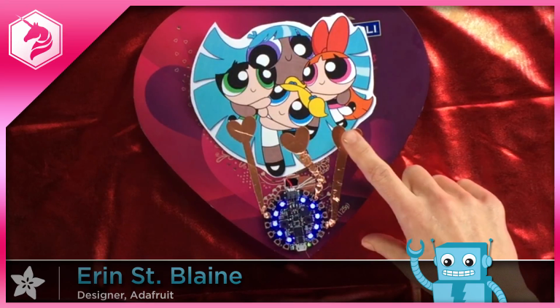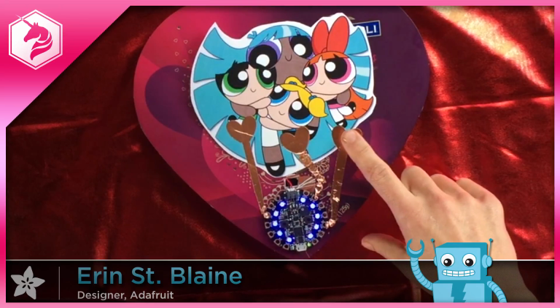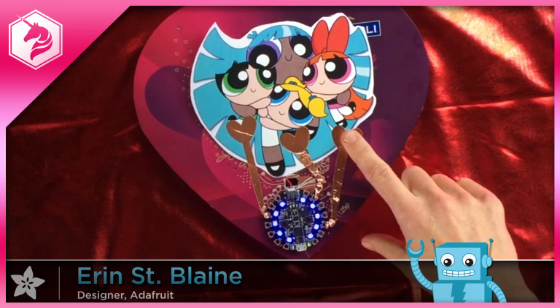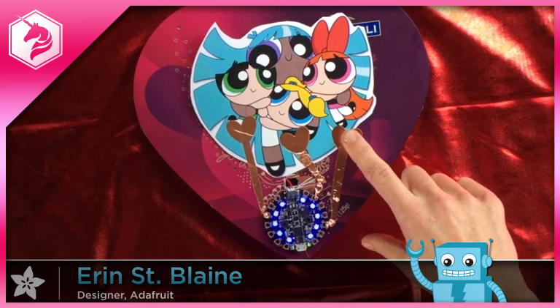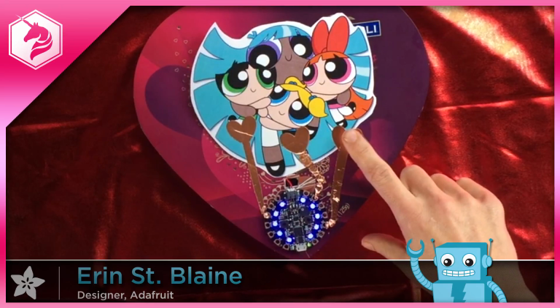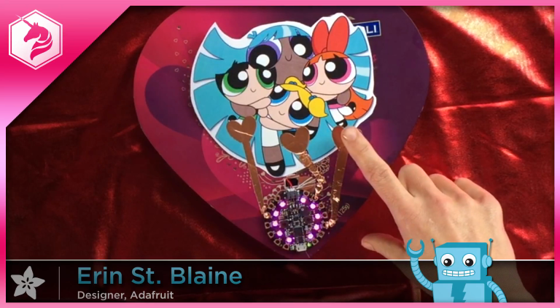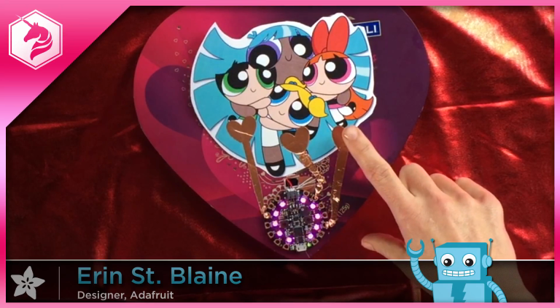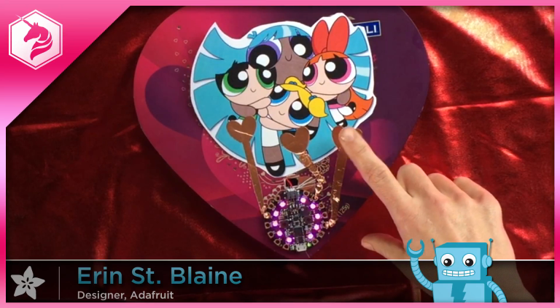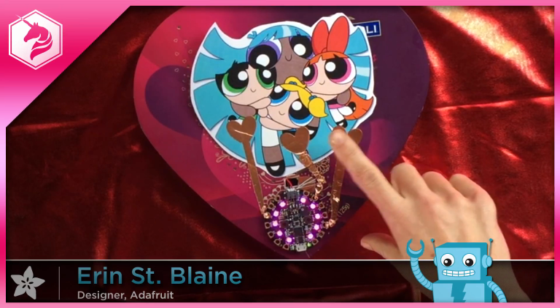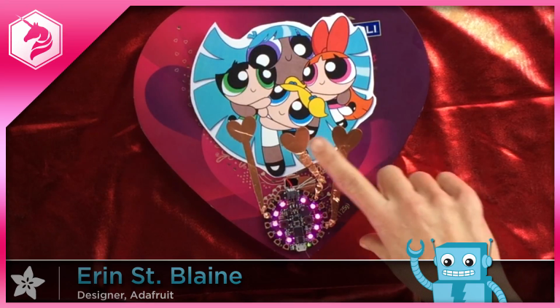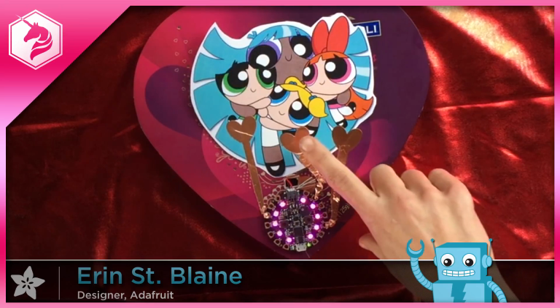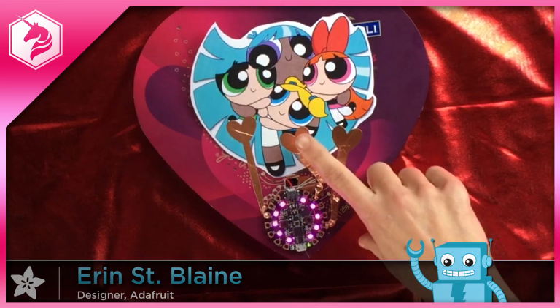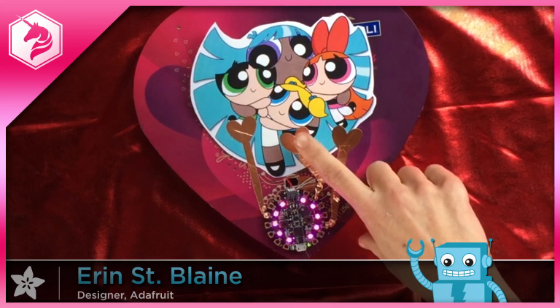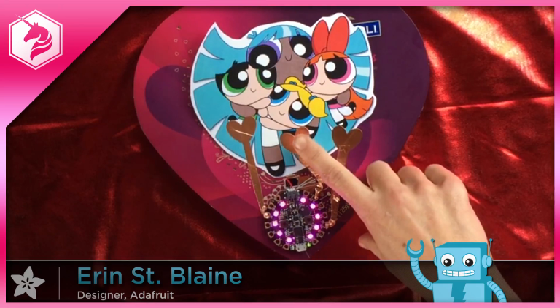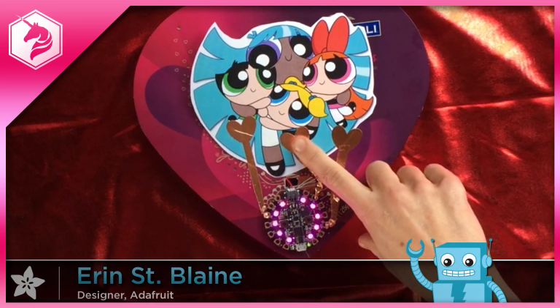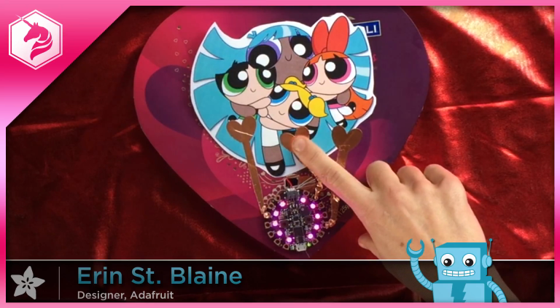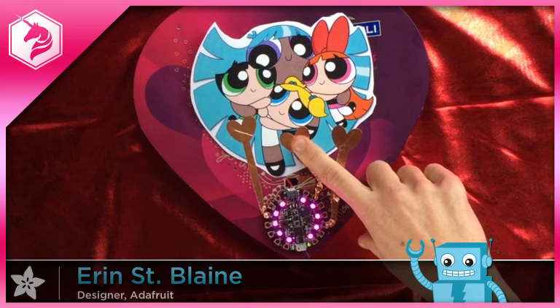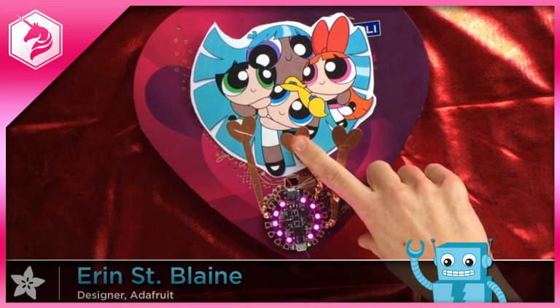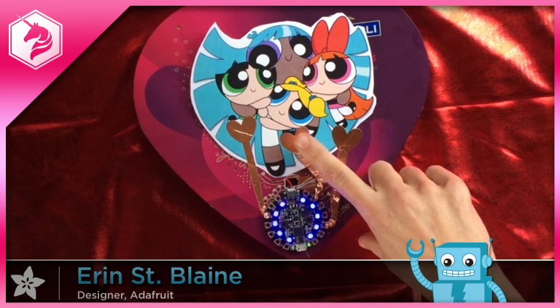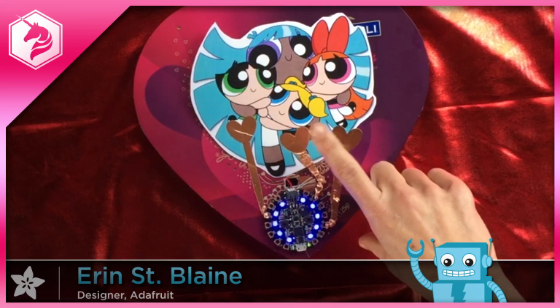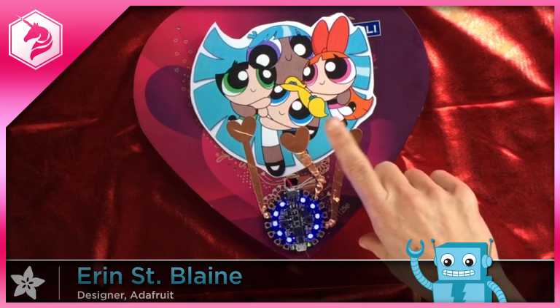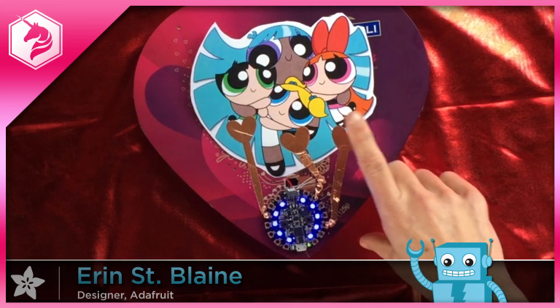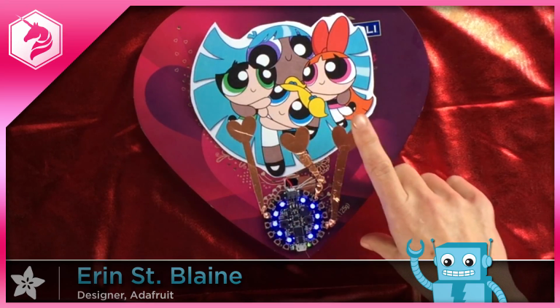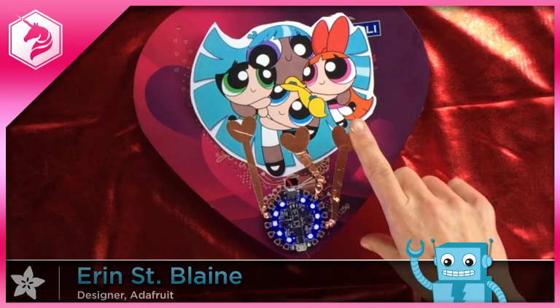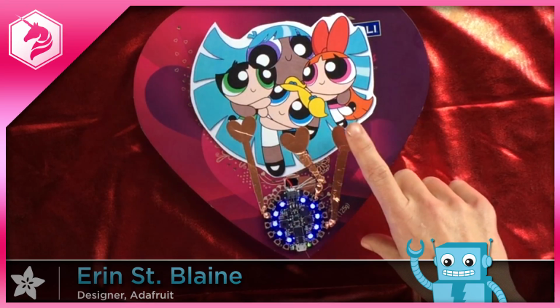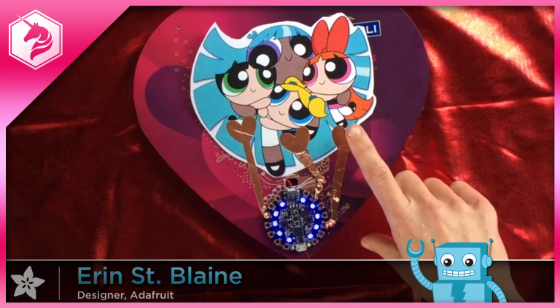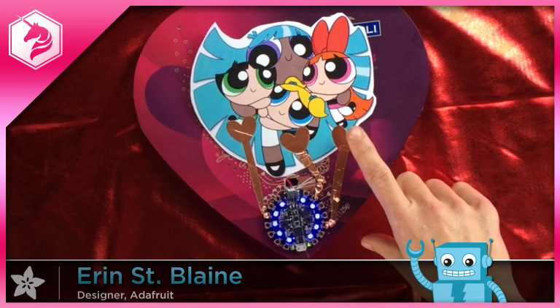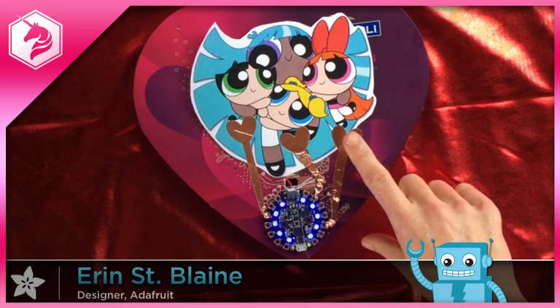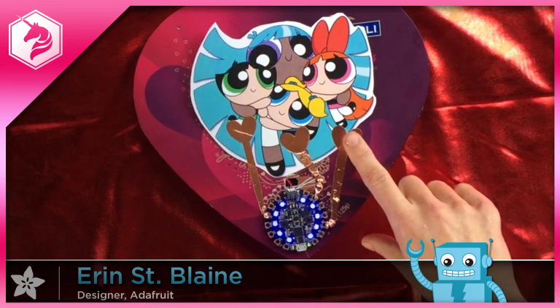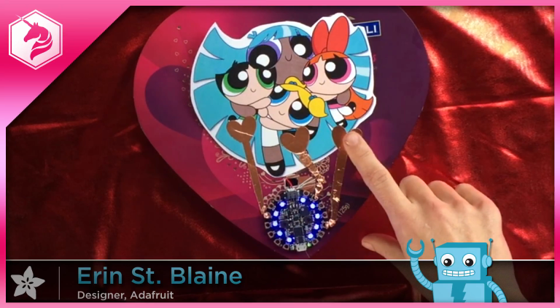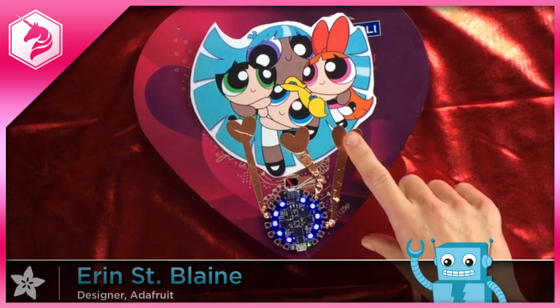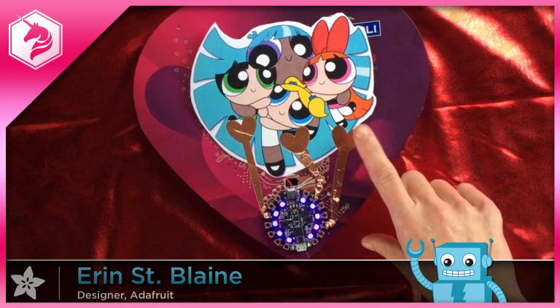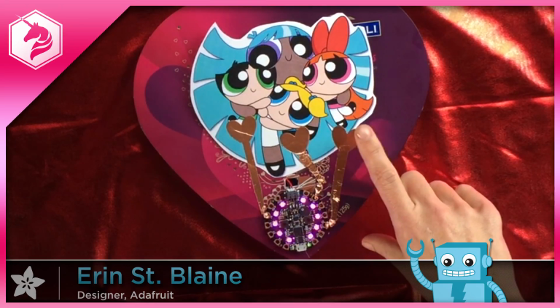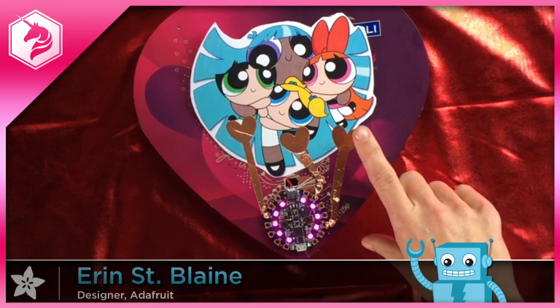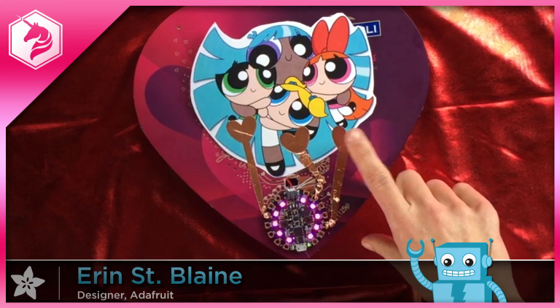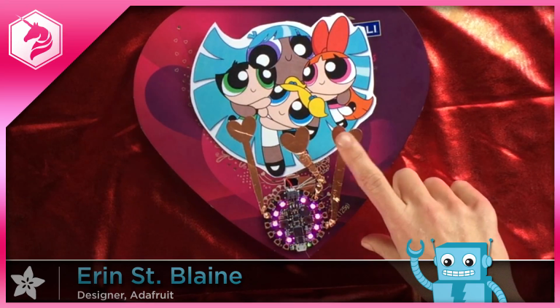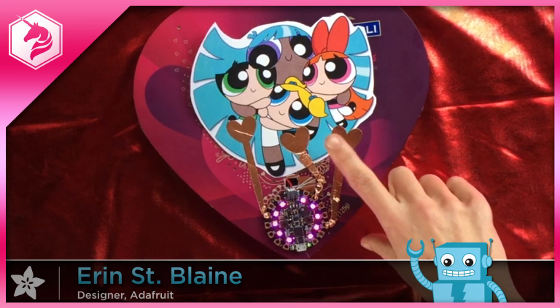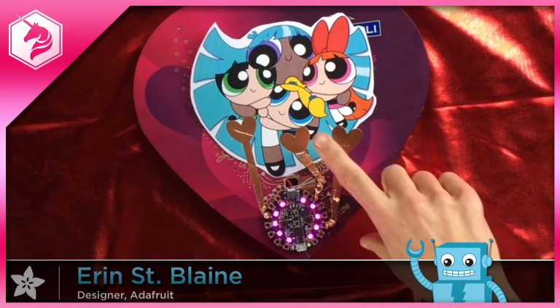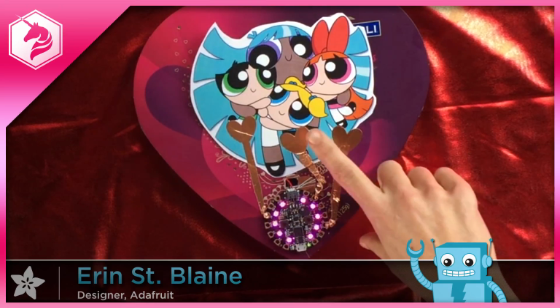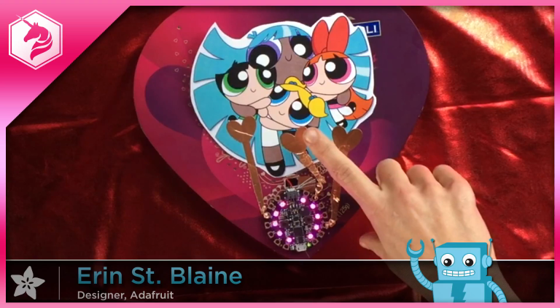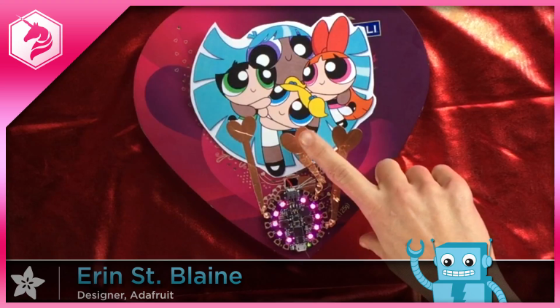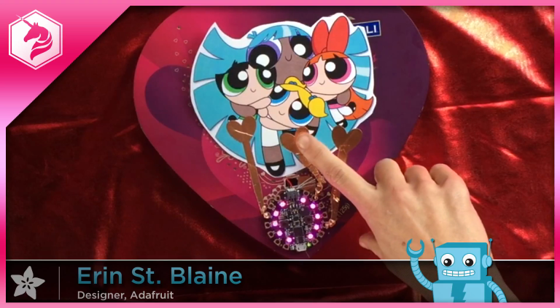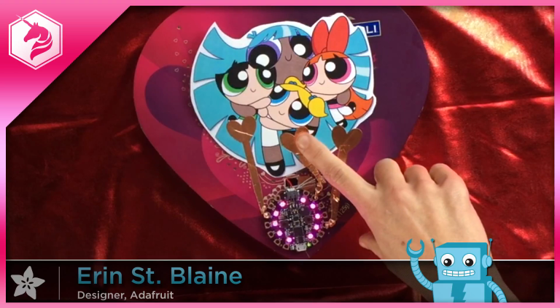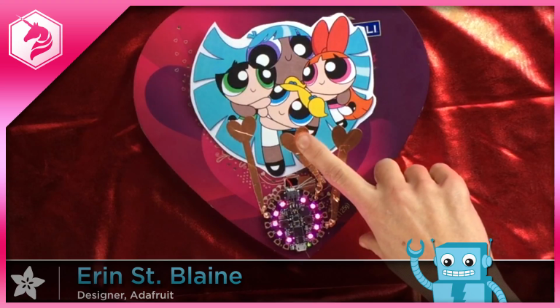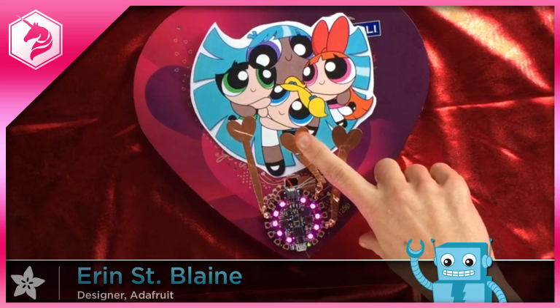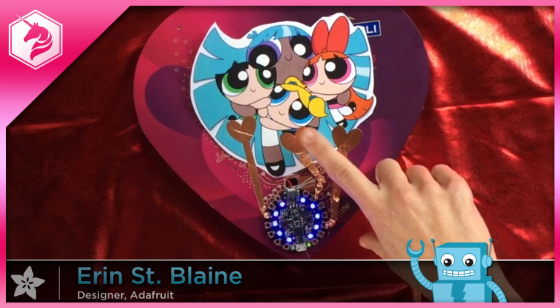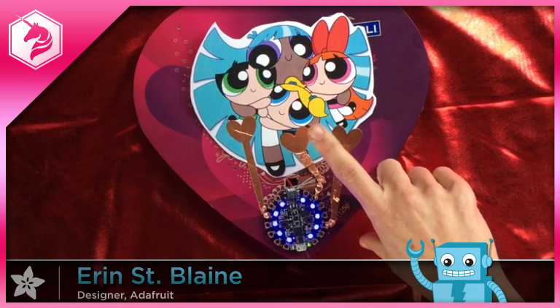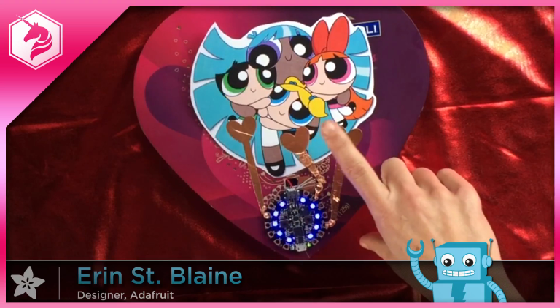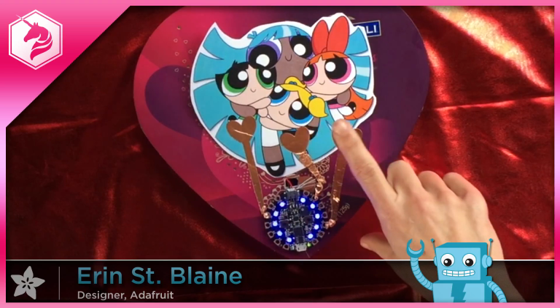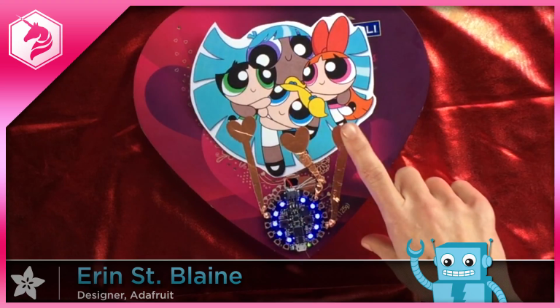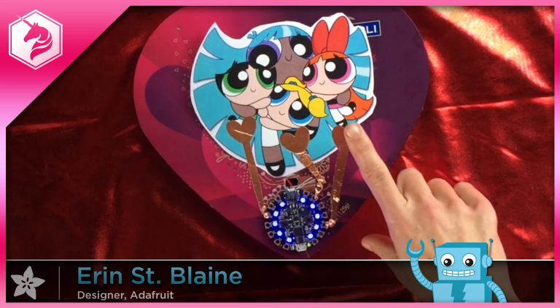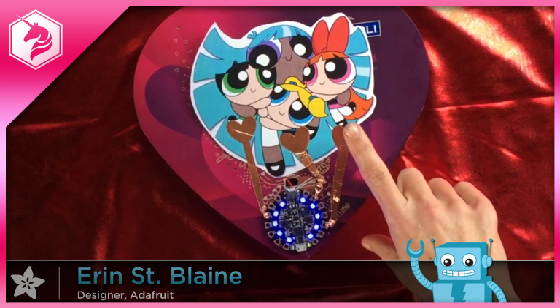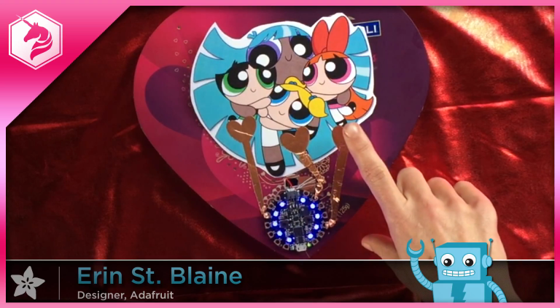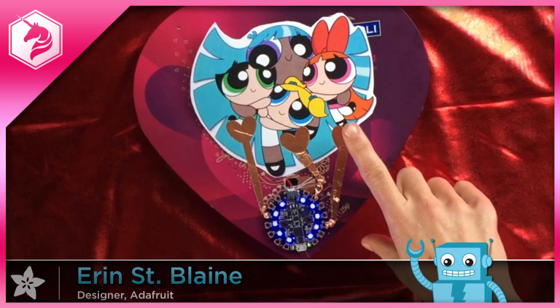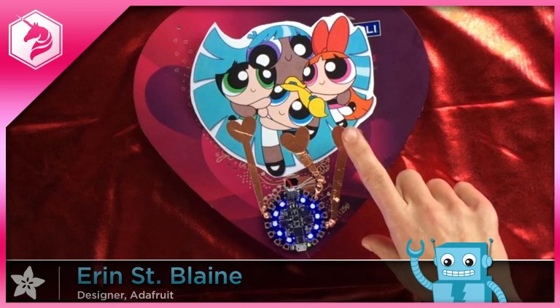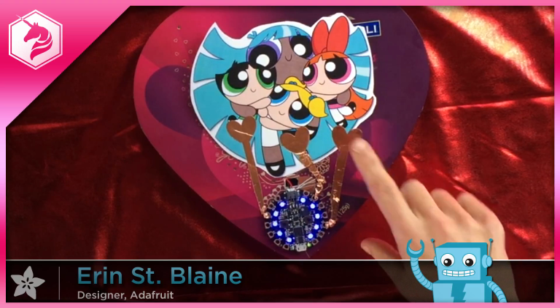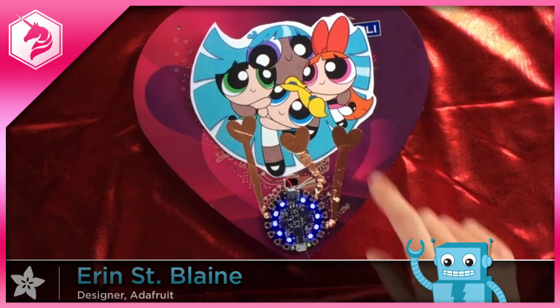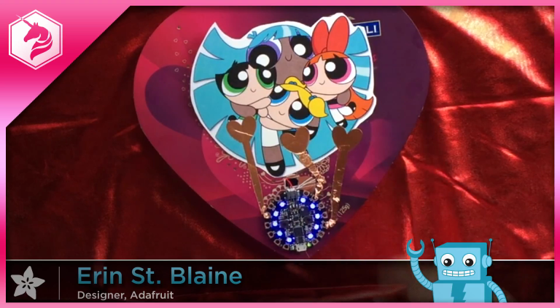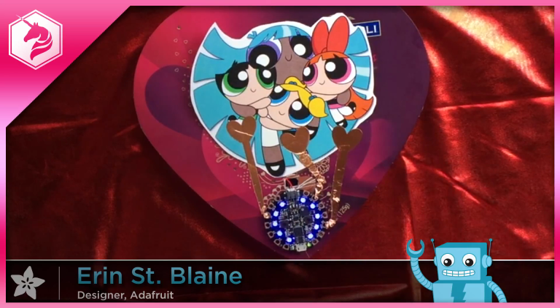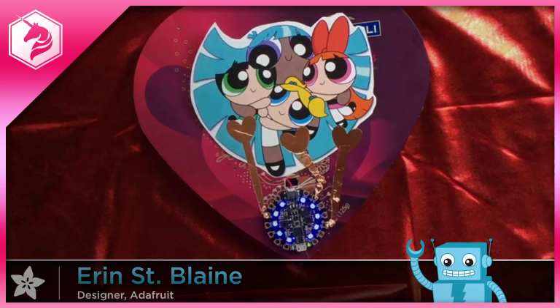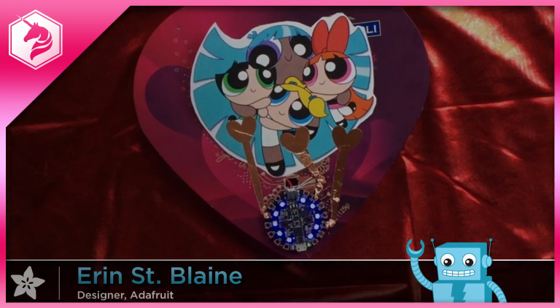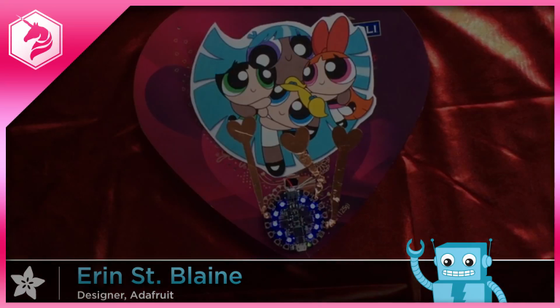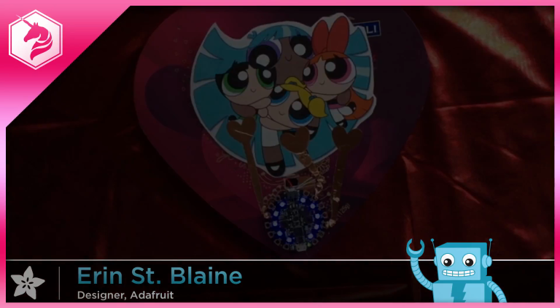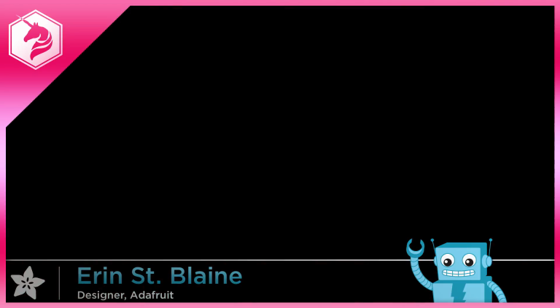See the full build tutorial on the Adafruit learning system. And remember to subscribe for more fun projects and videos.